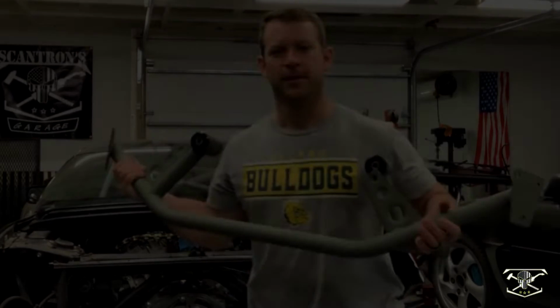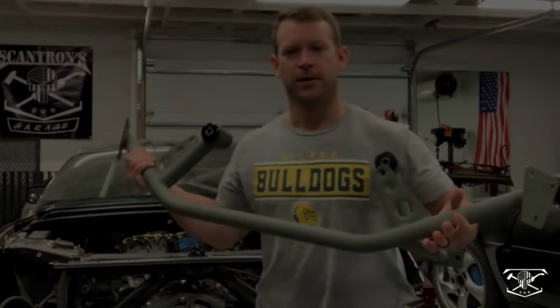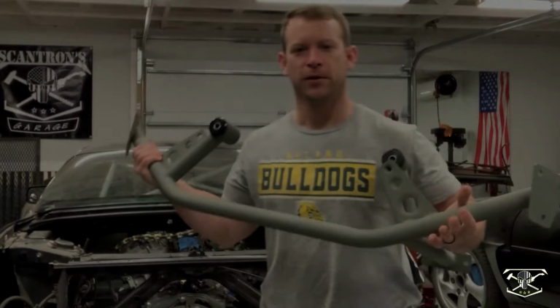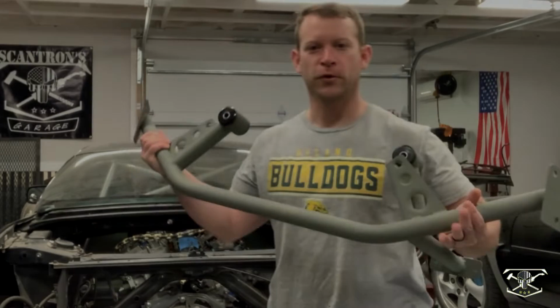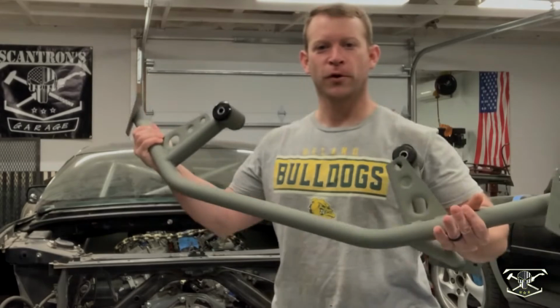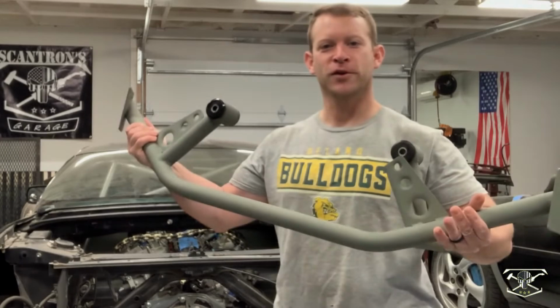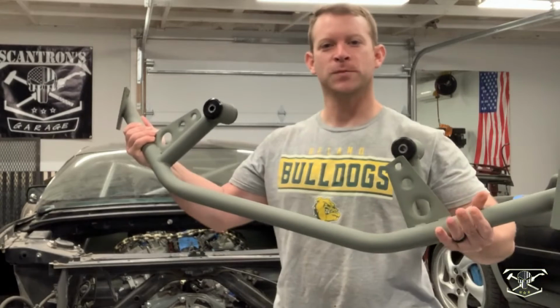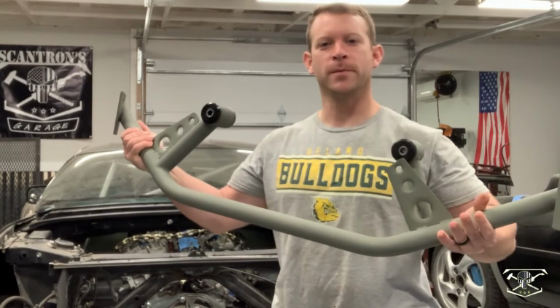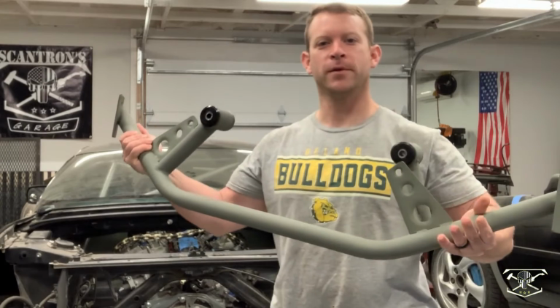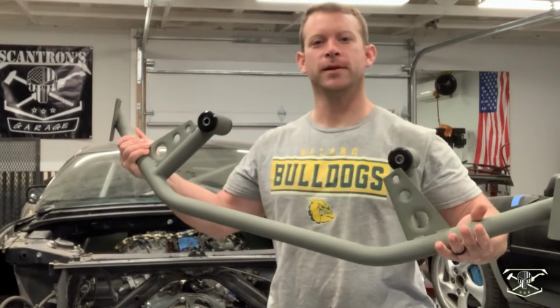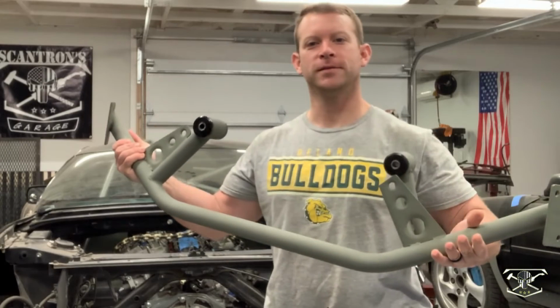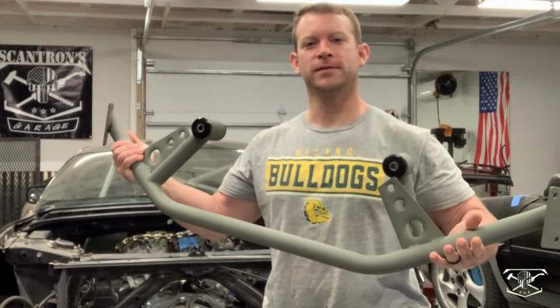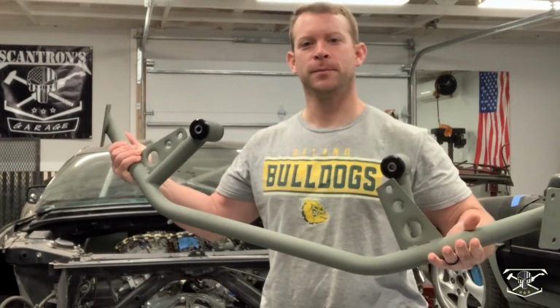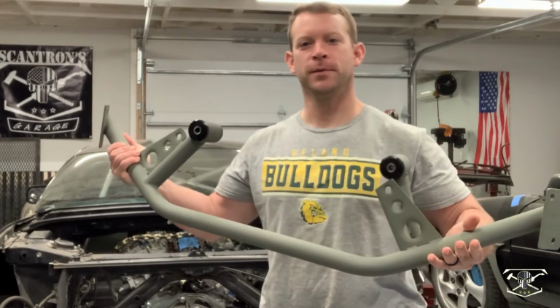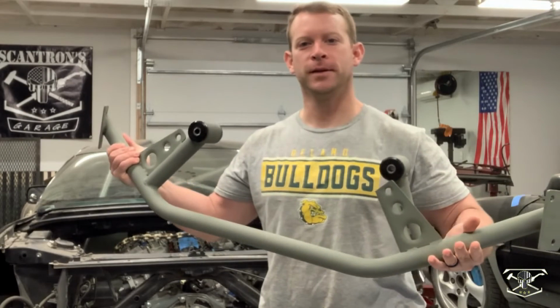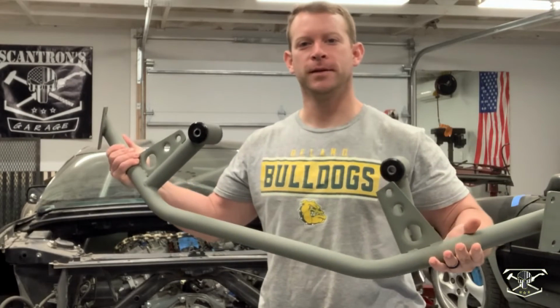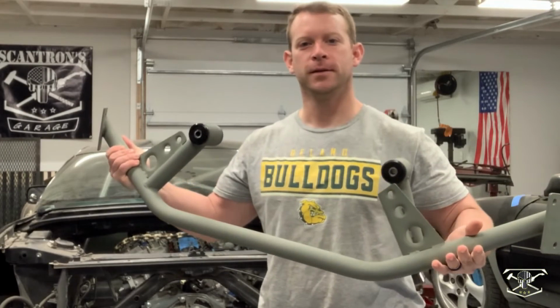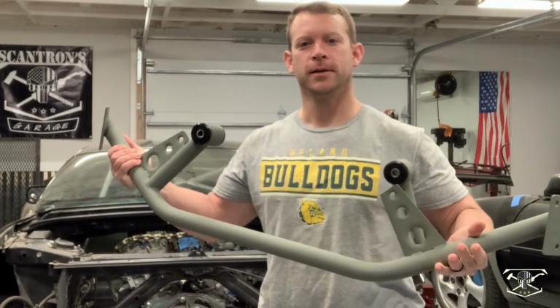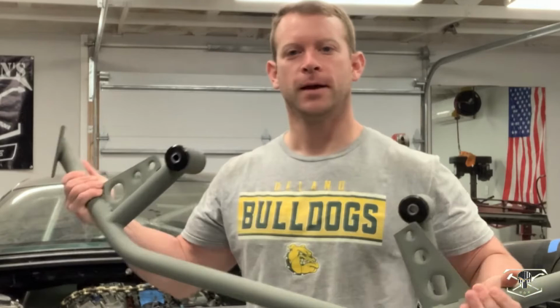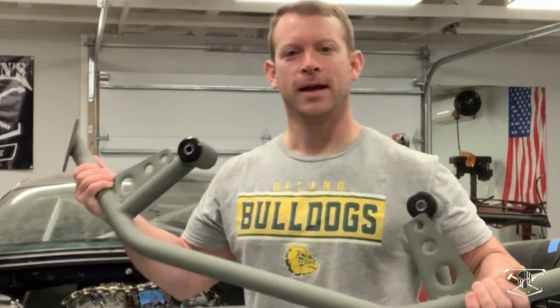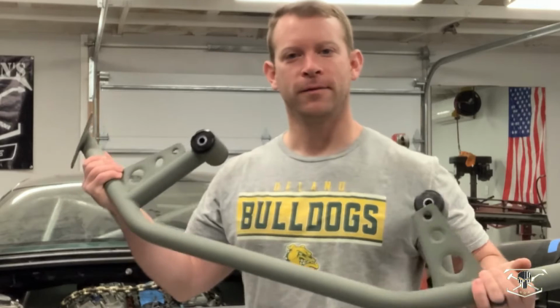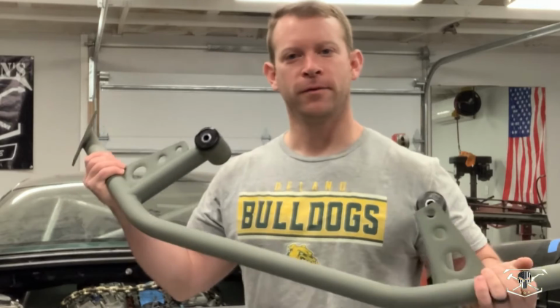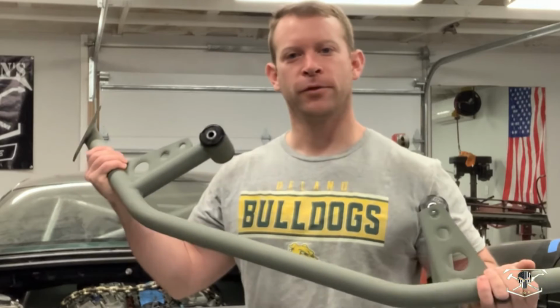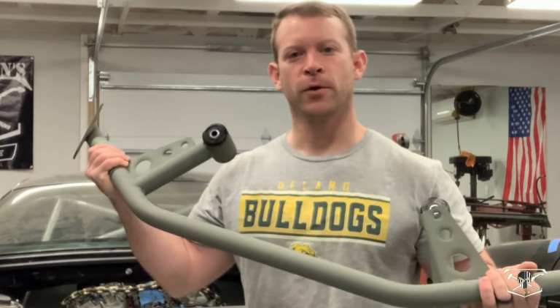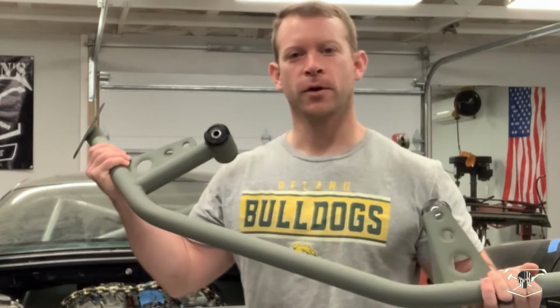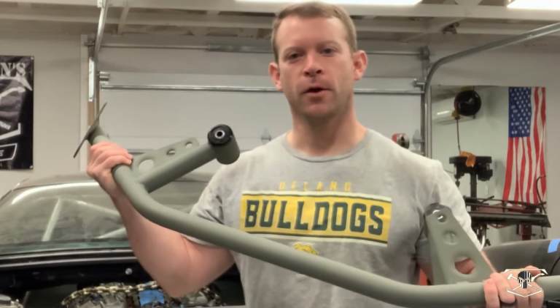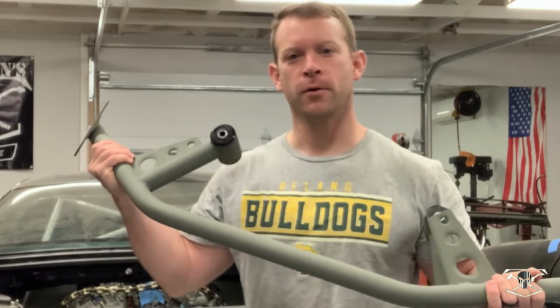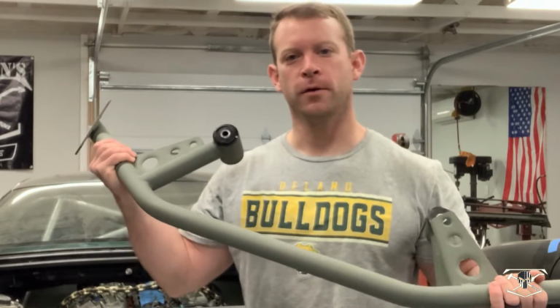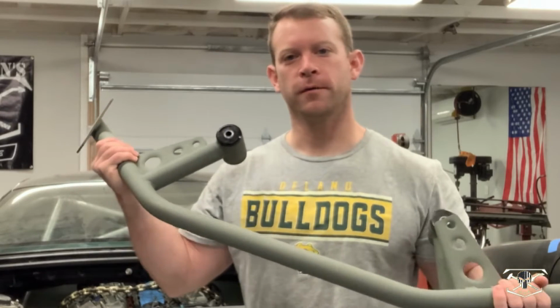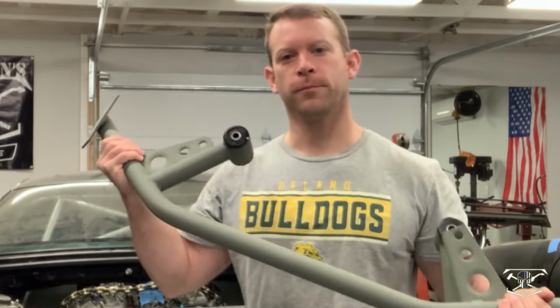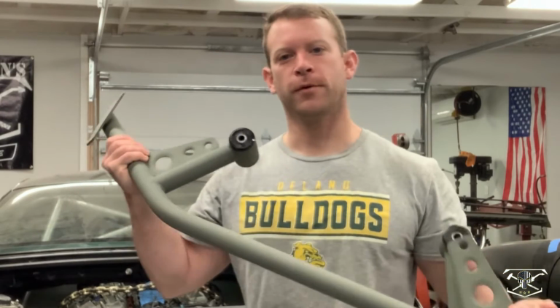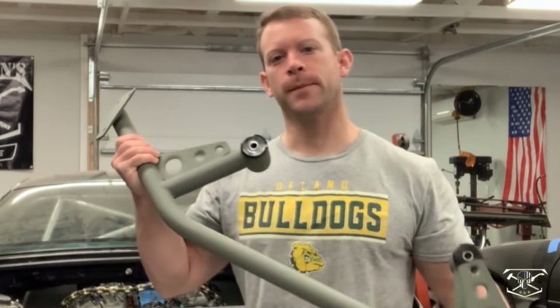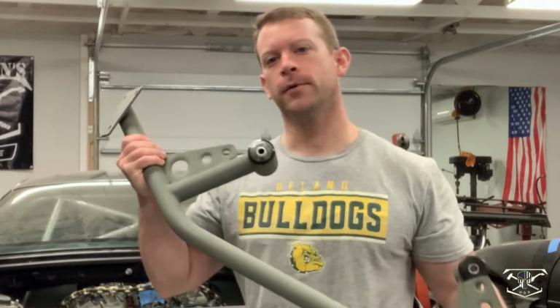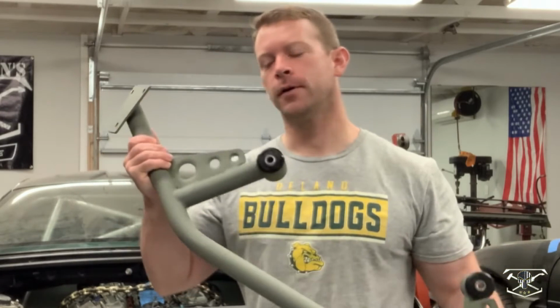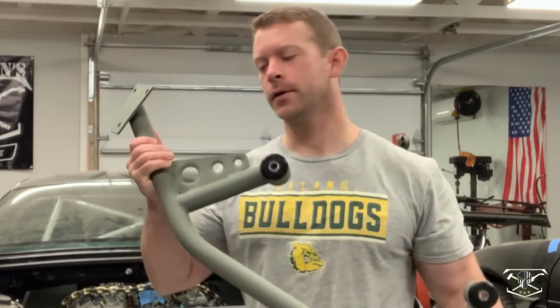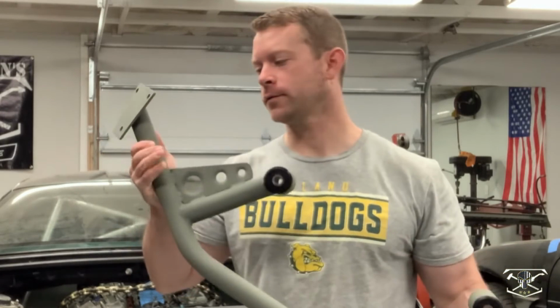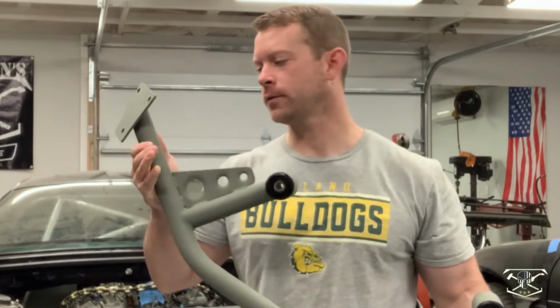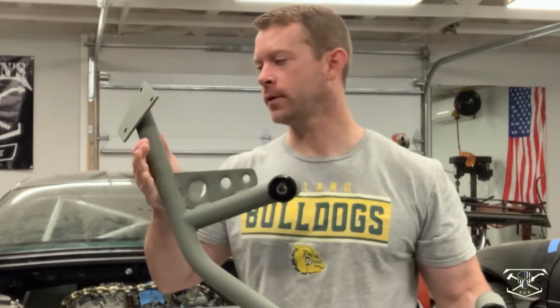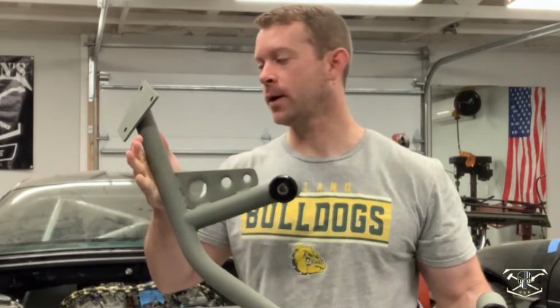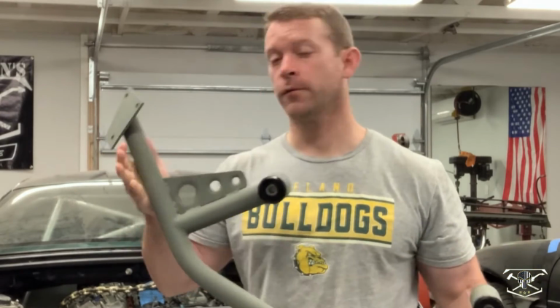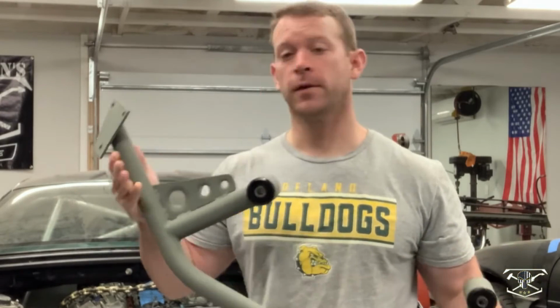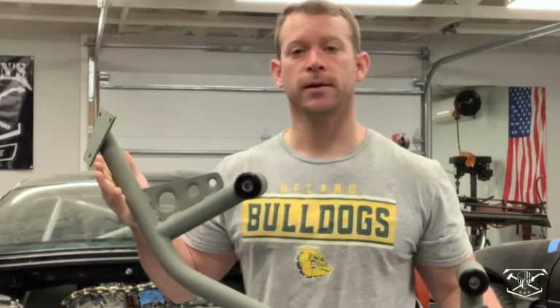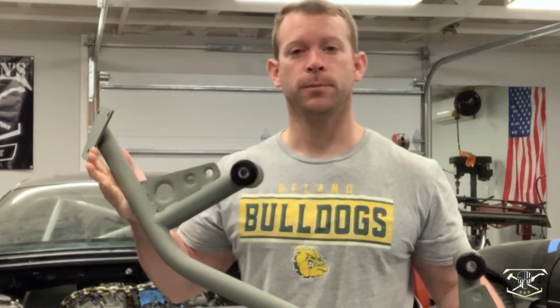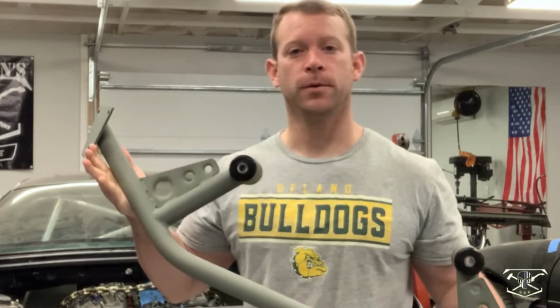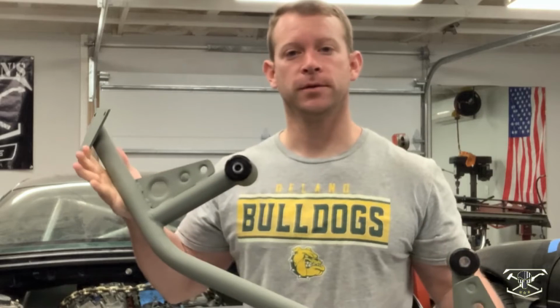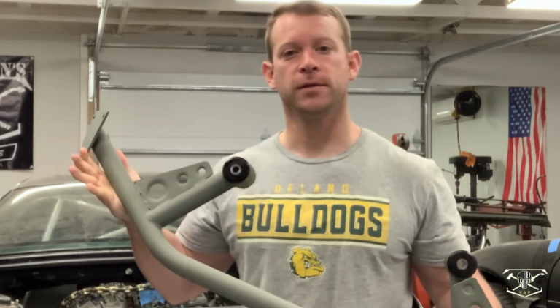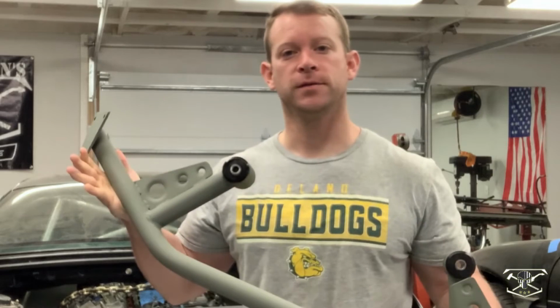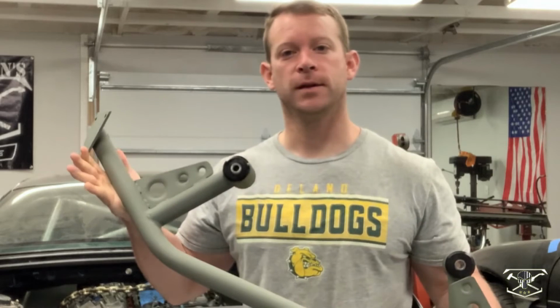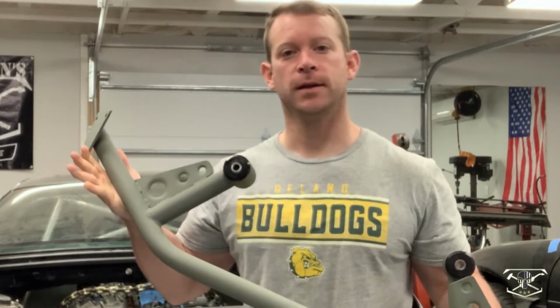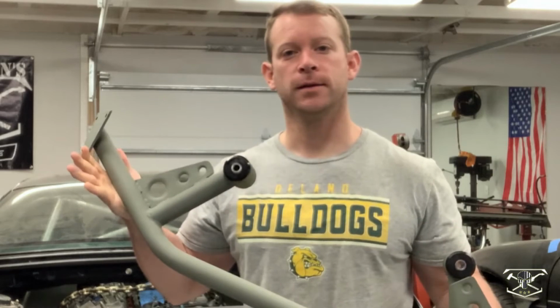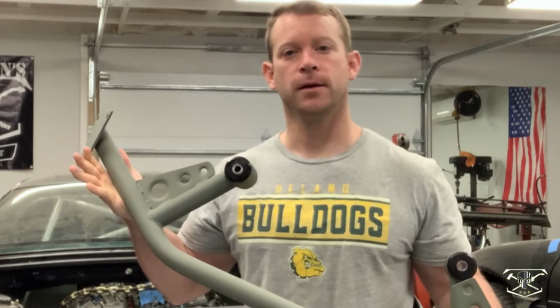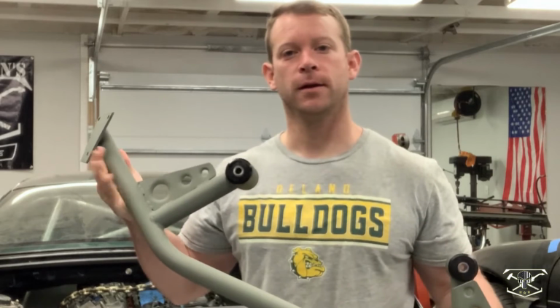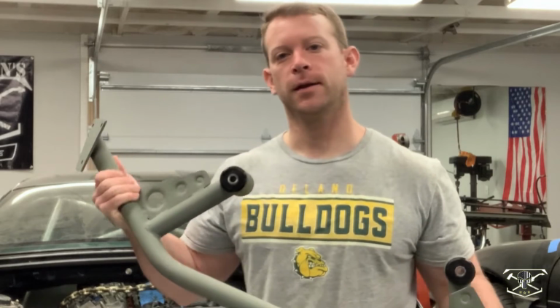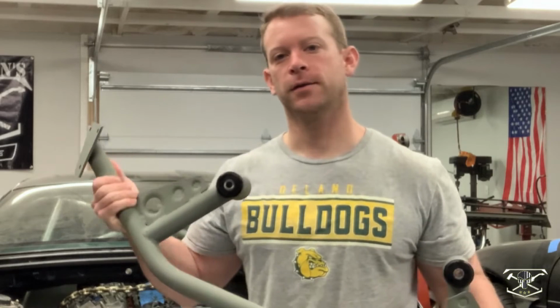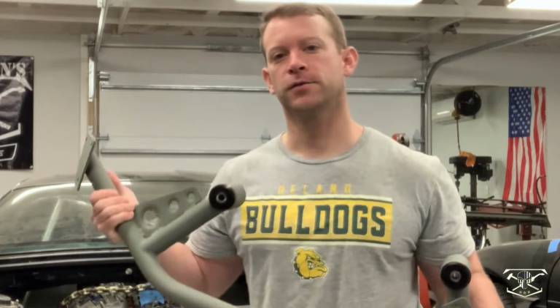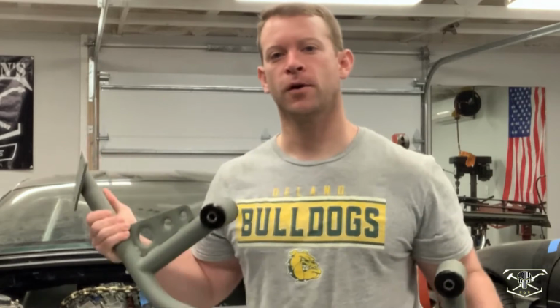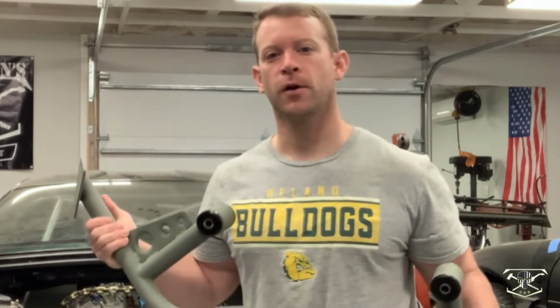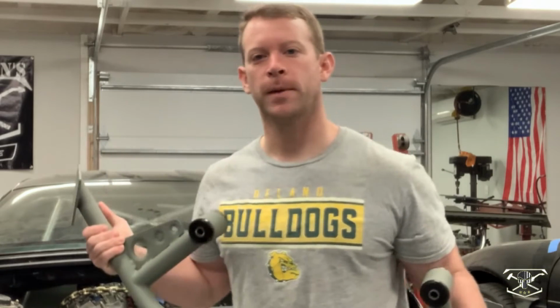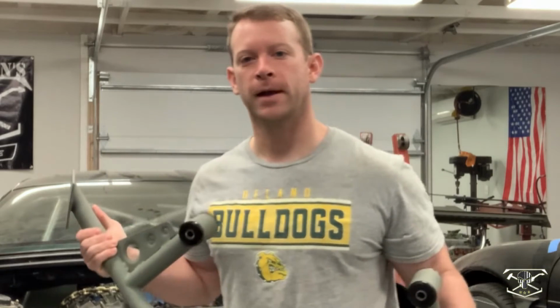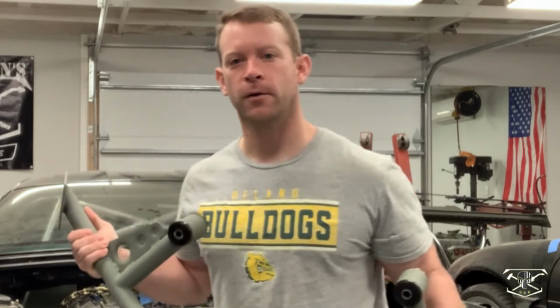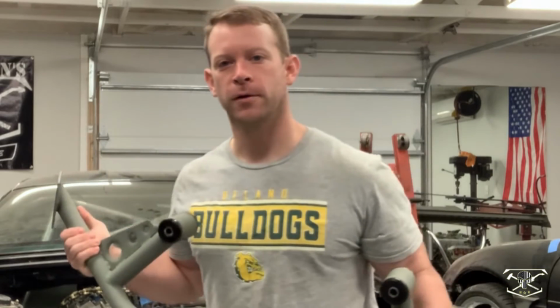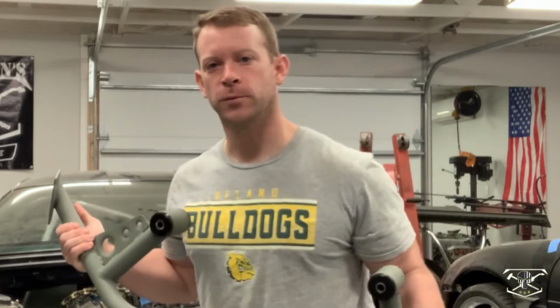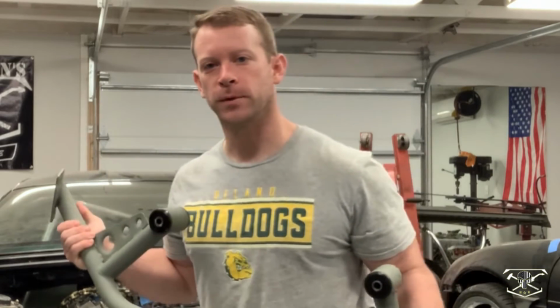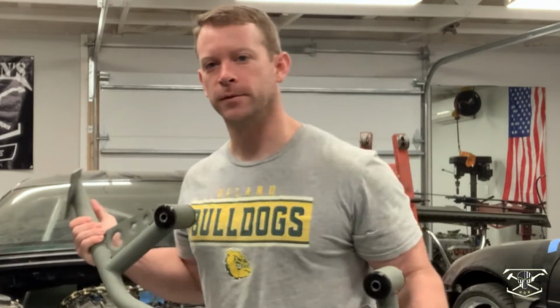The crossmember is complete. I even threw a coat of primer on it, so now we're ready to put this thing in there and get this car back on its wheels.